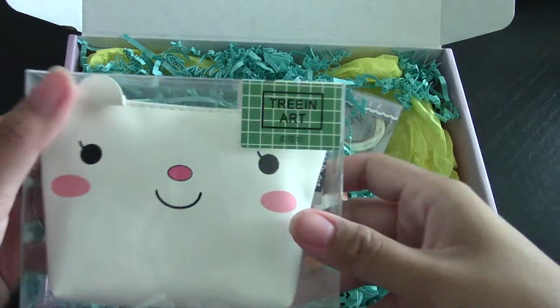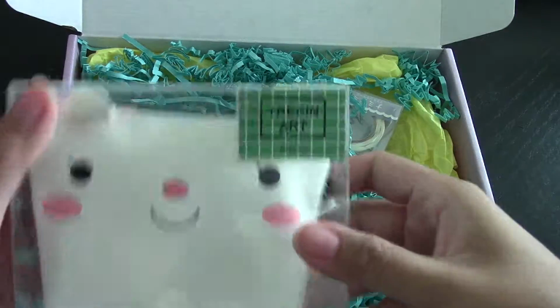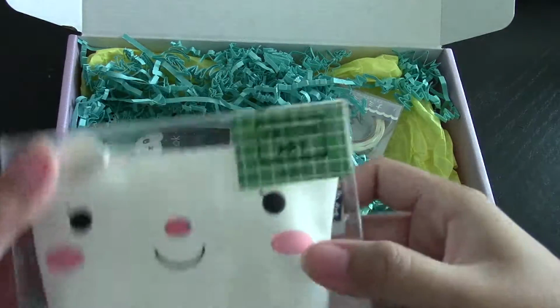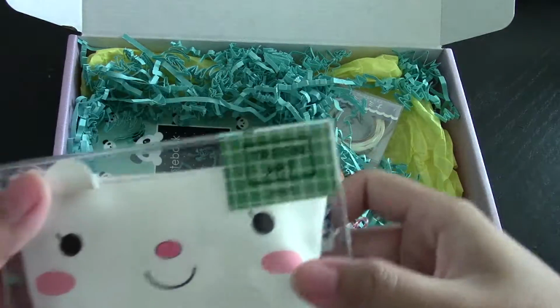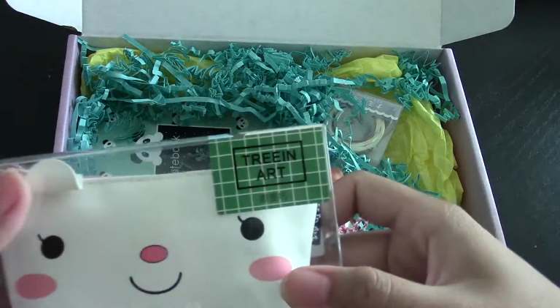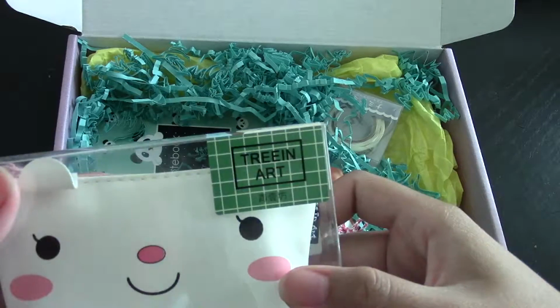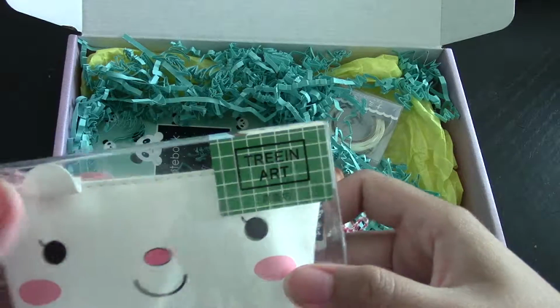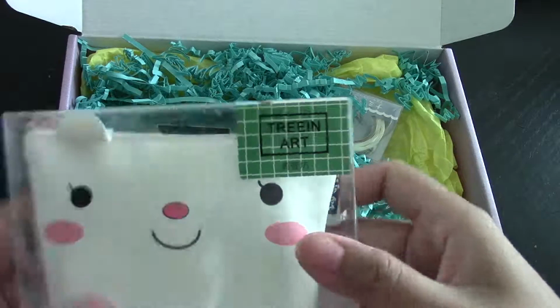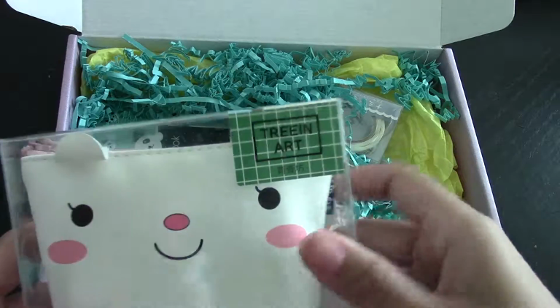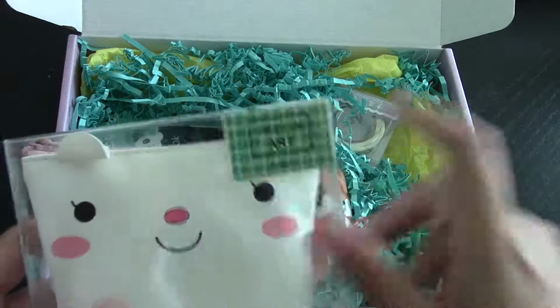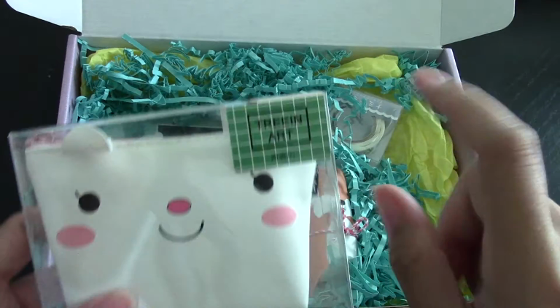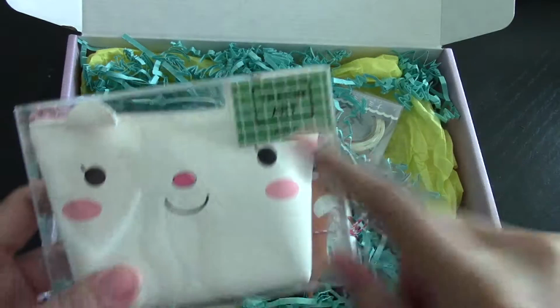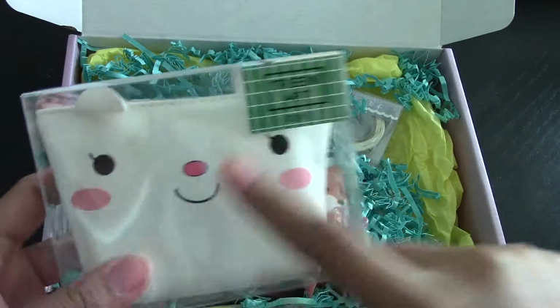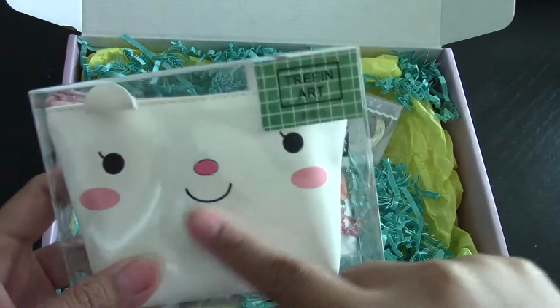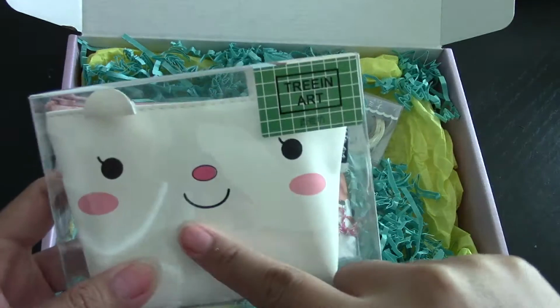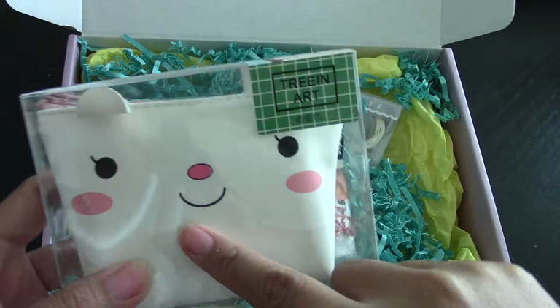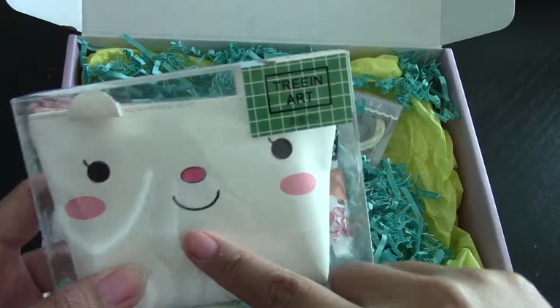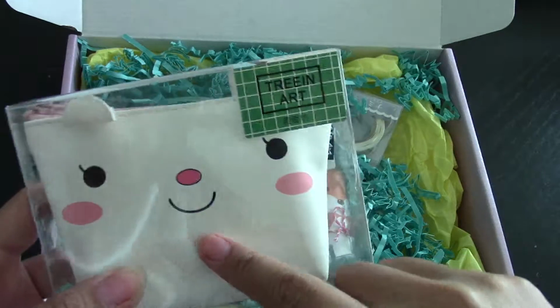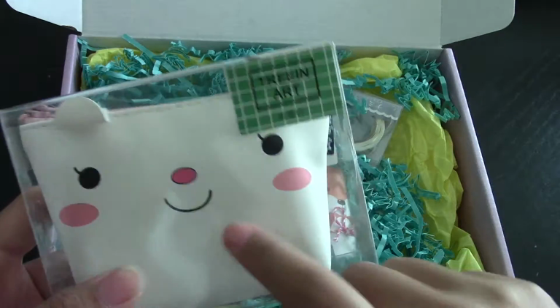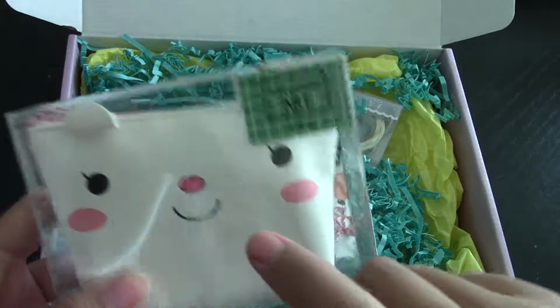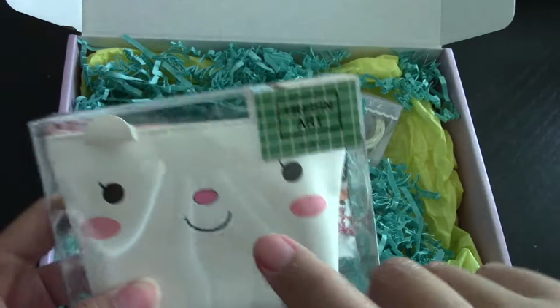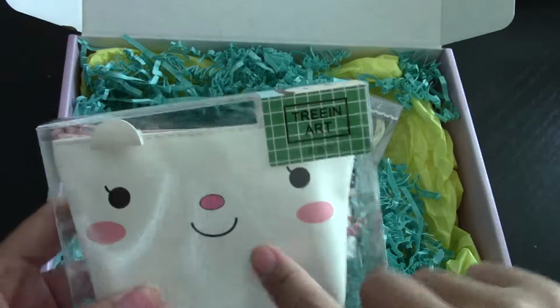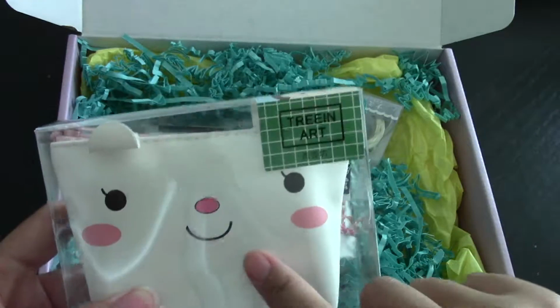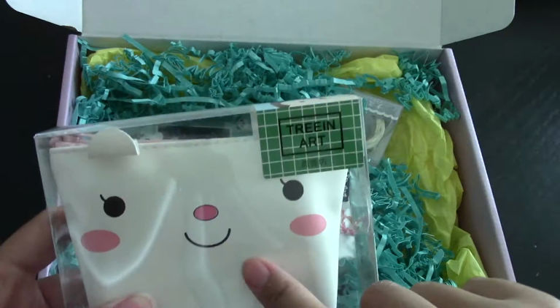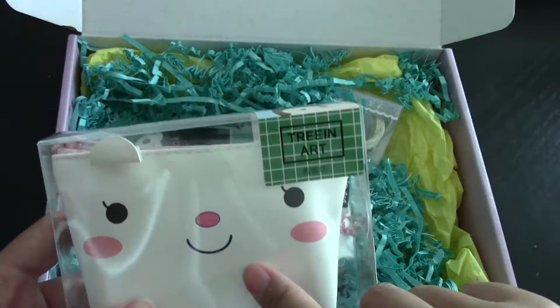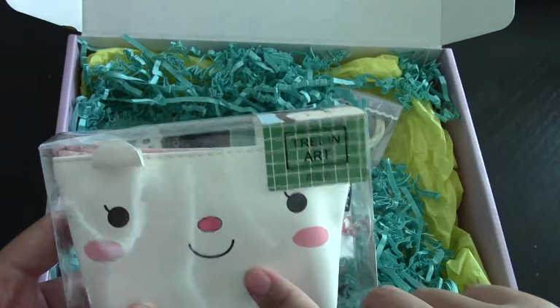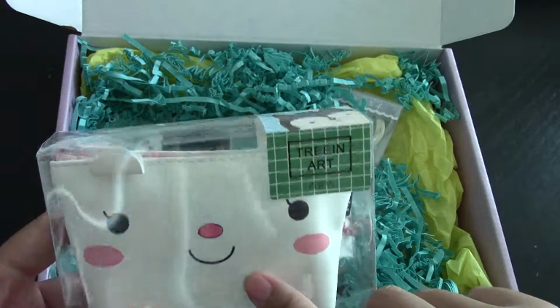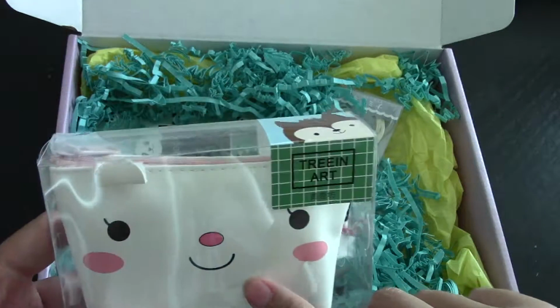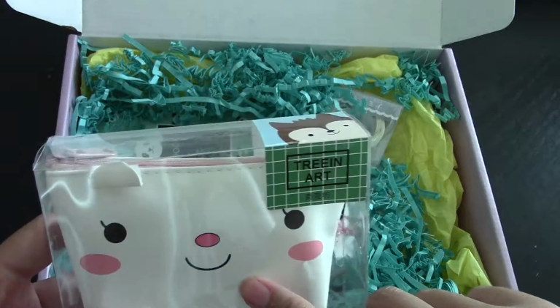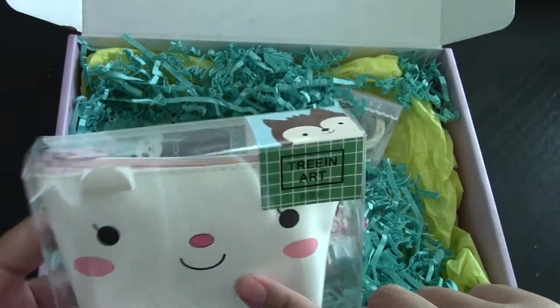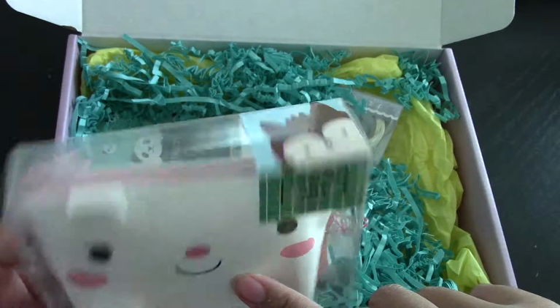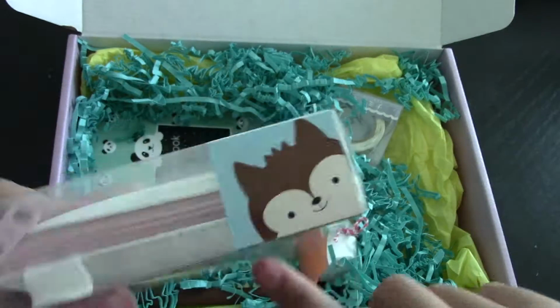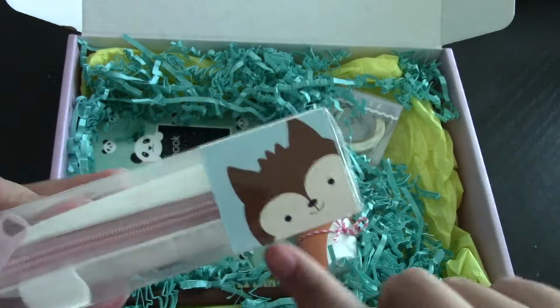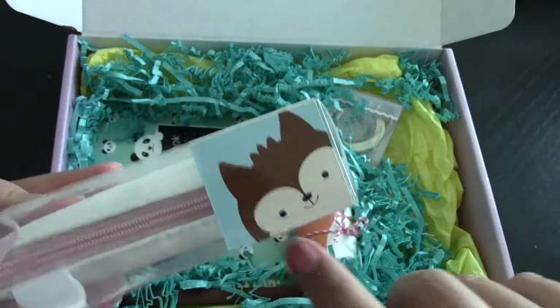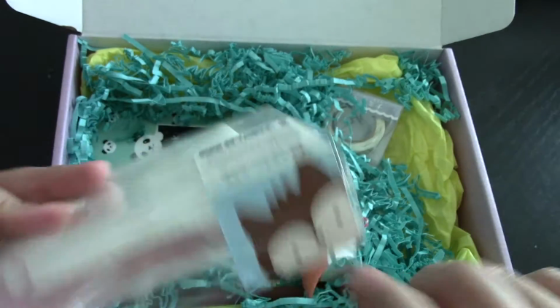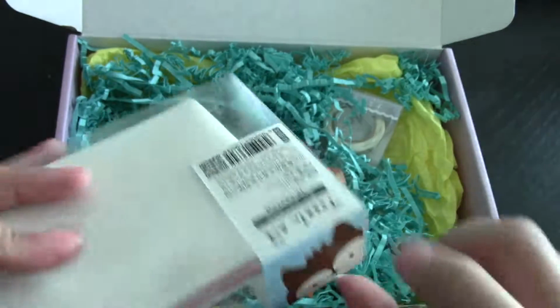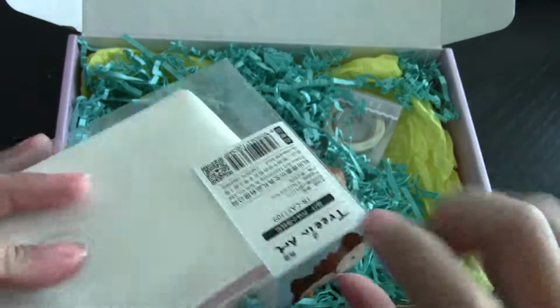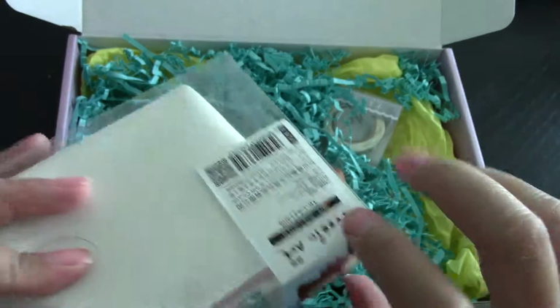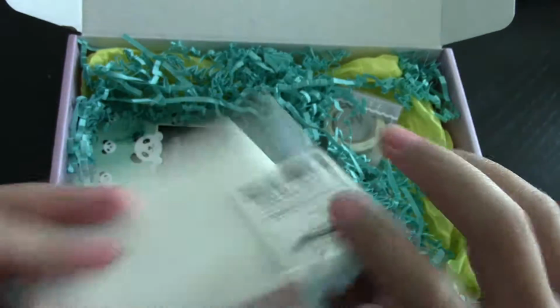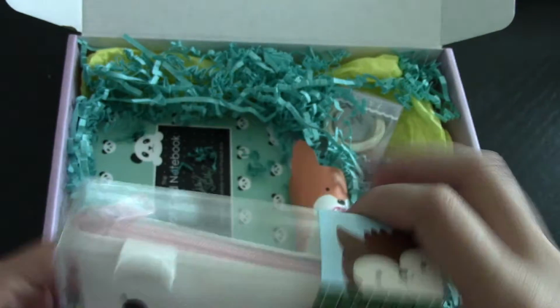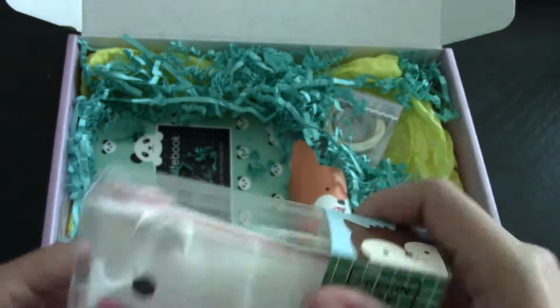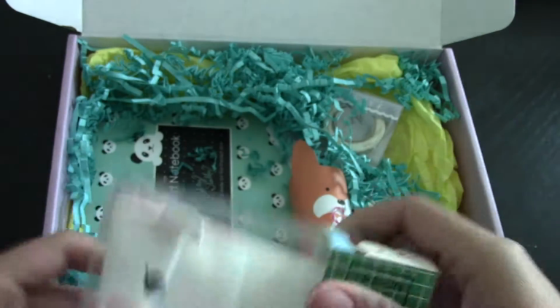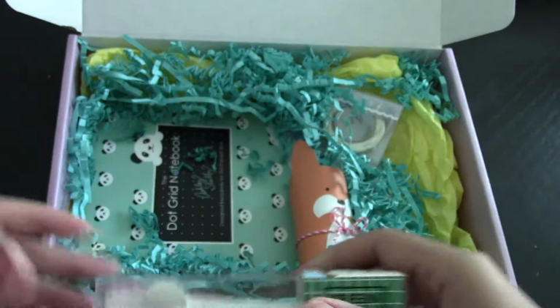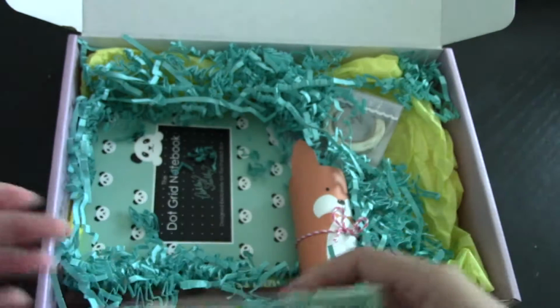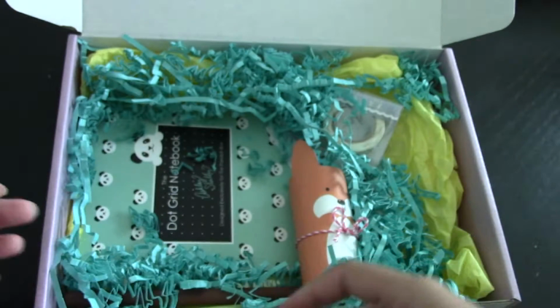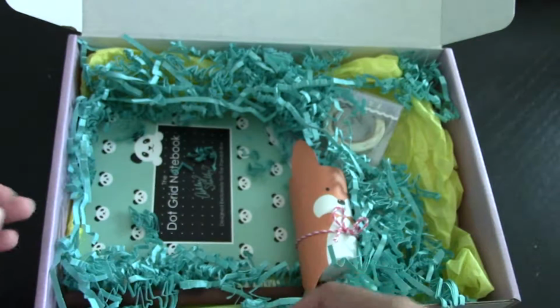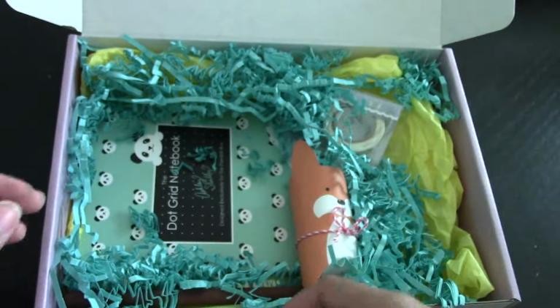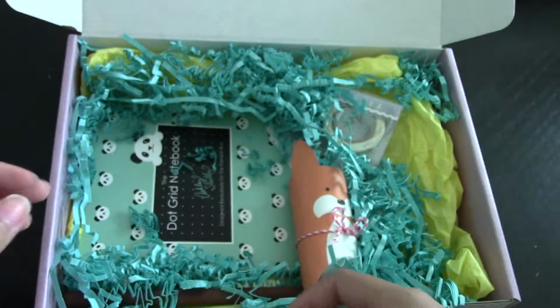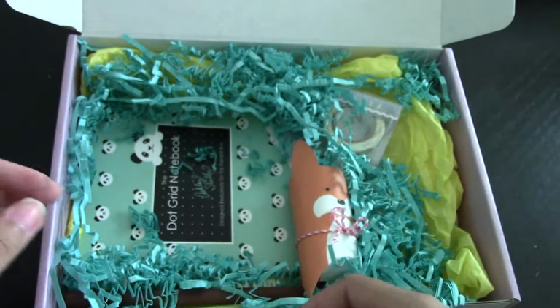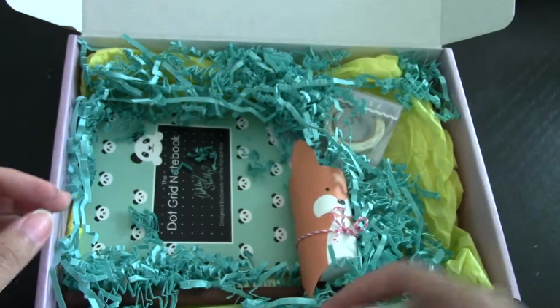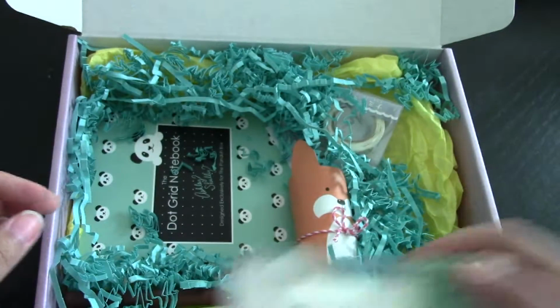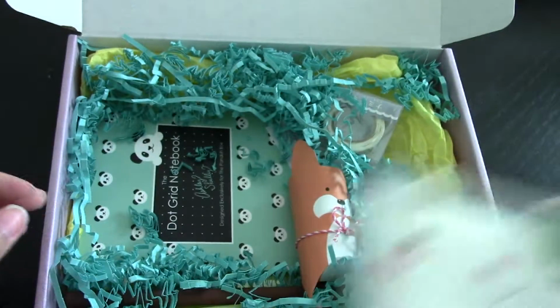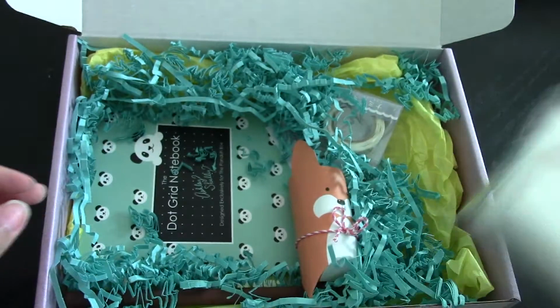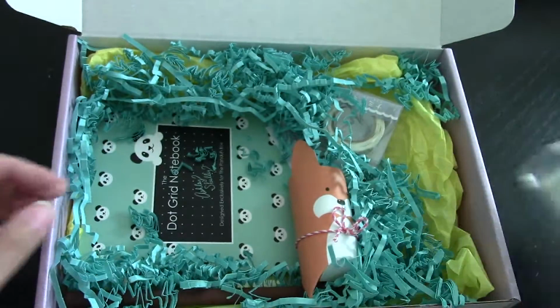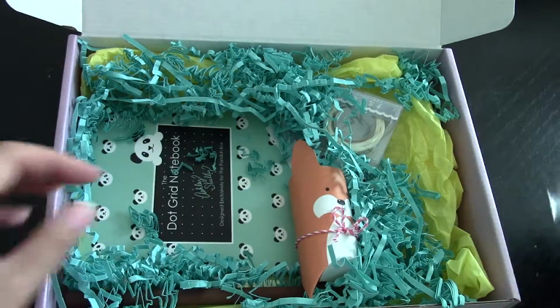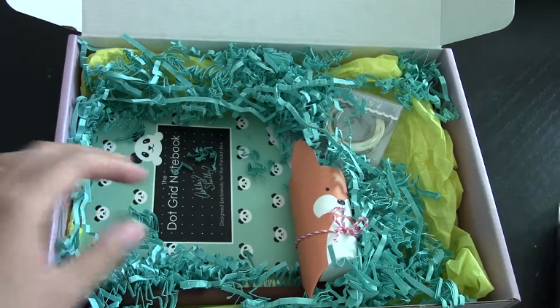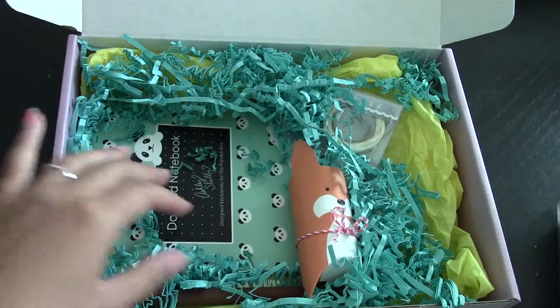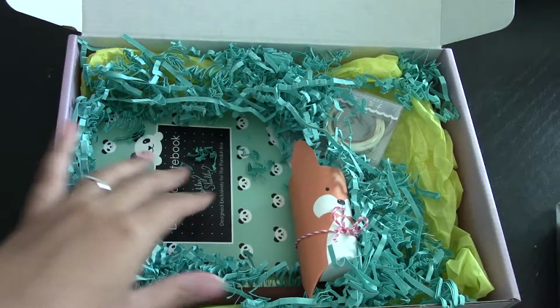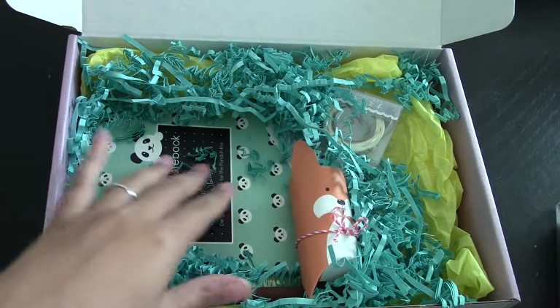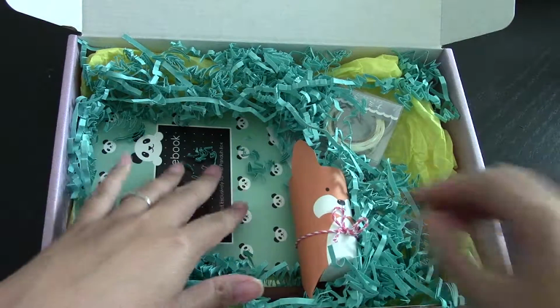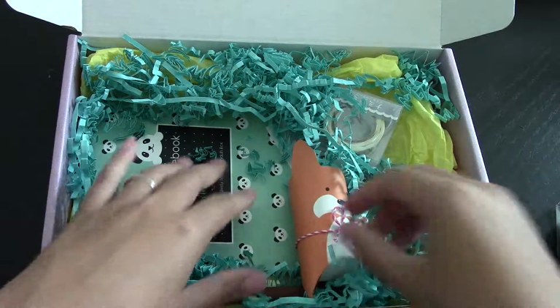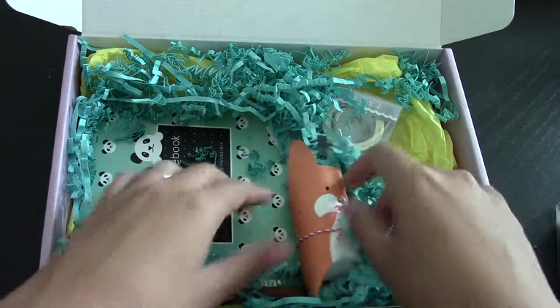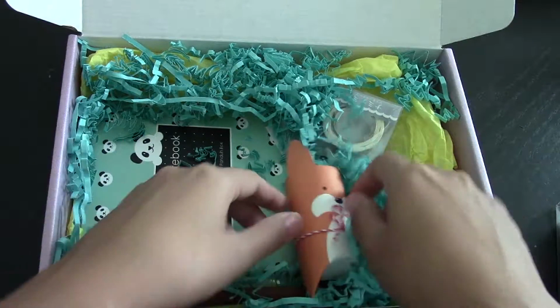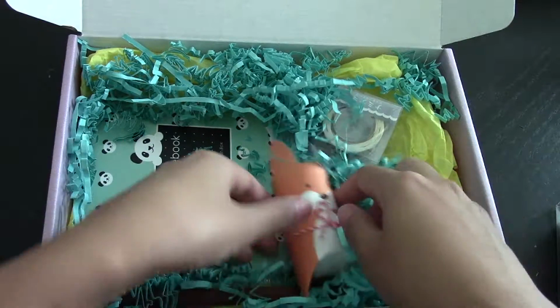This is so cute — it's a bunny little change purse. Let me put this over there.